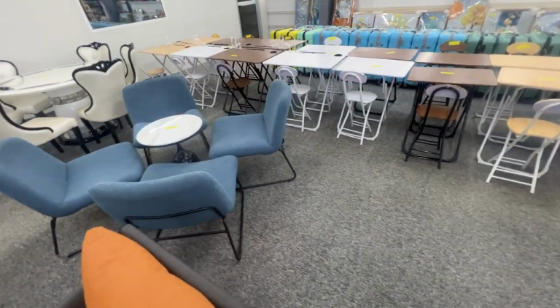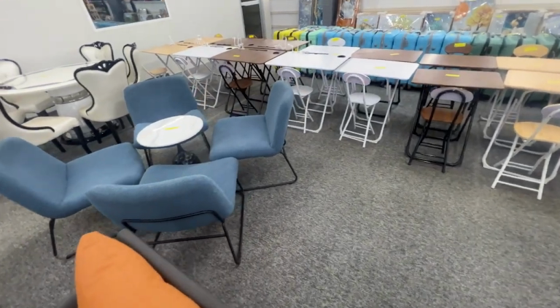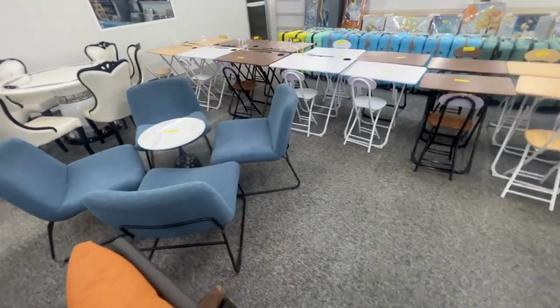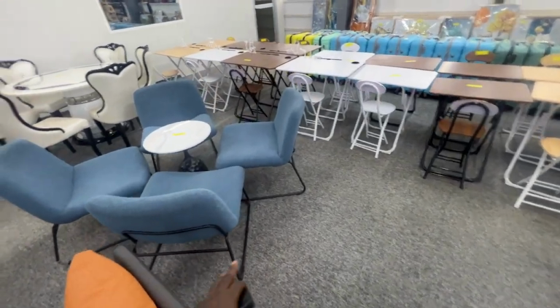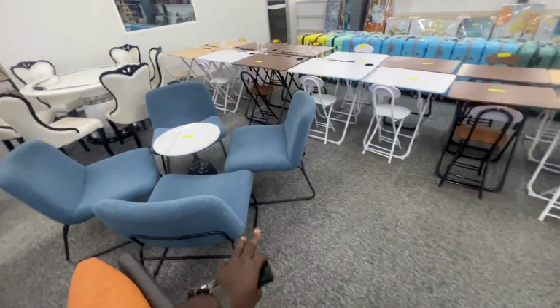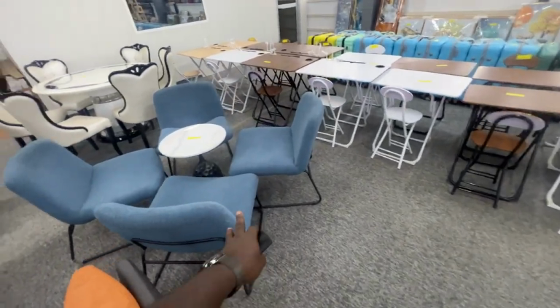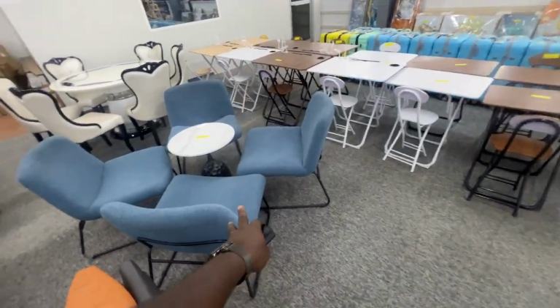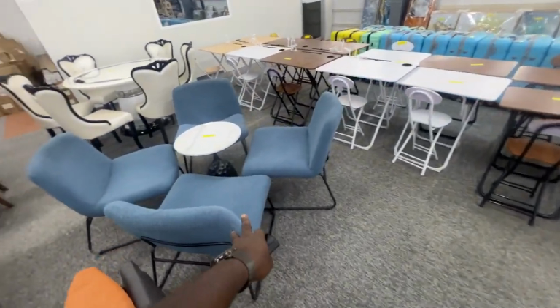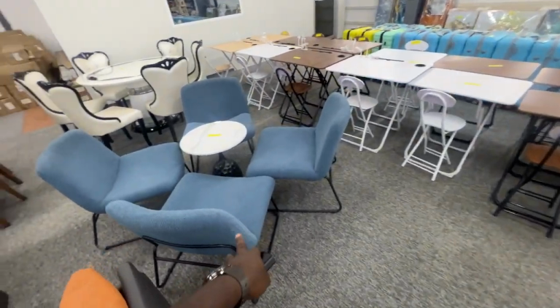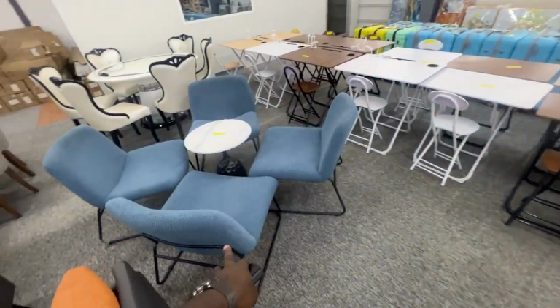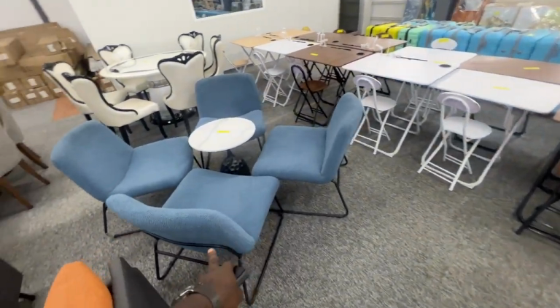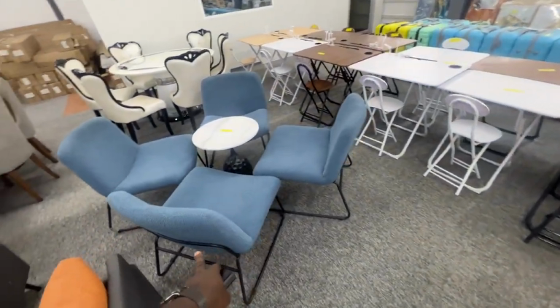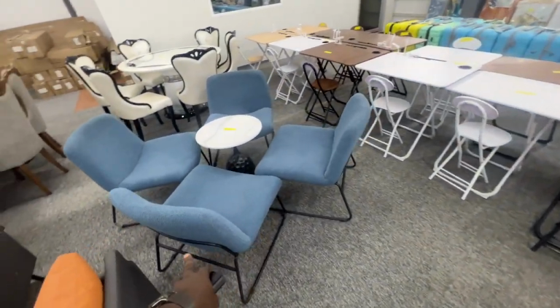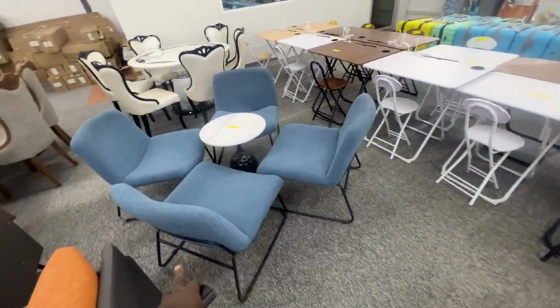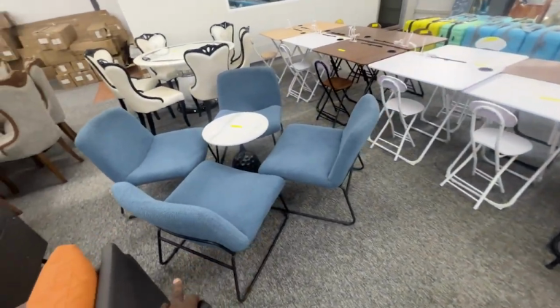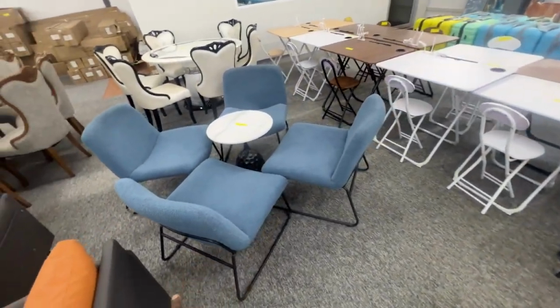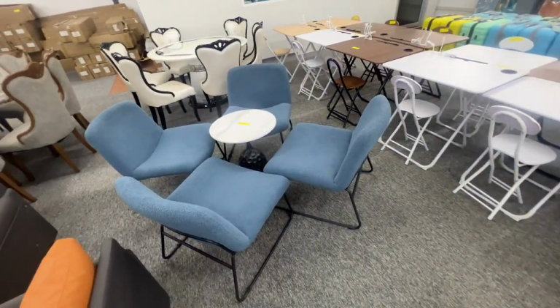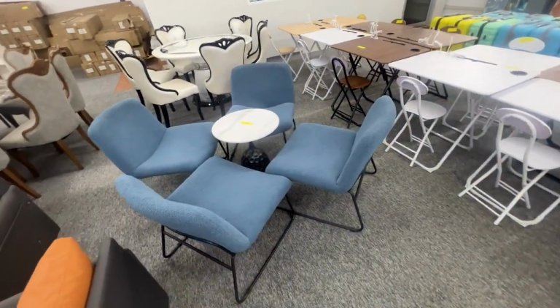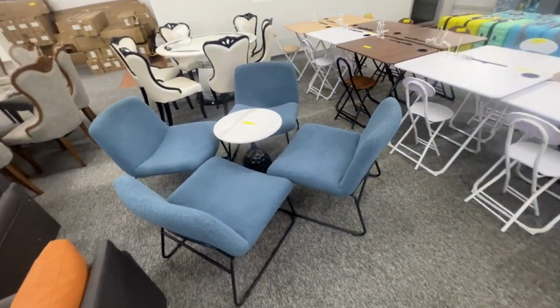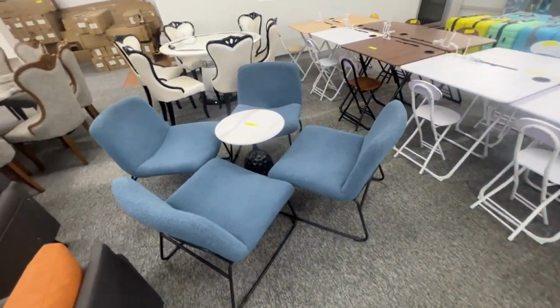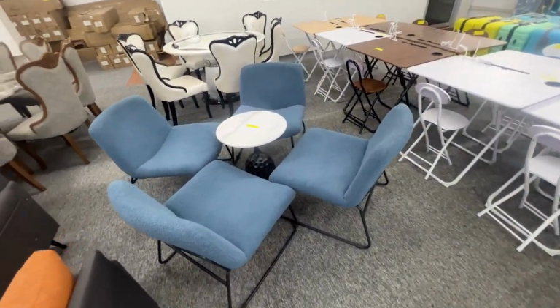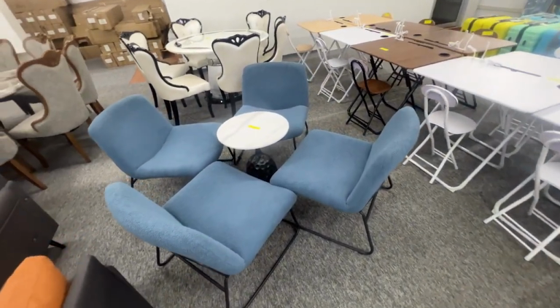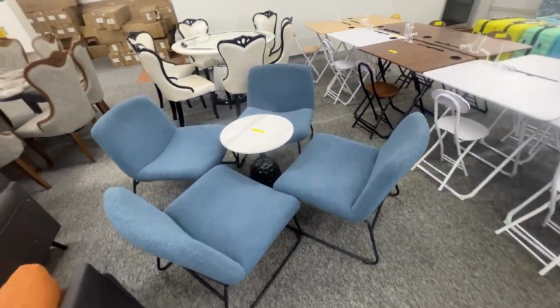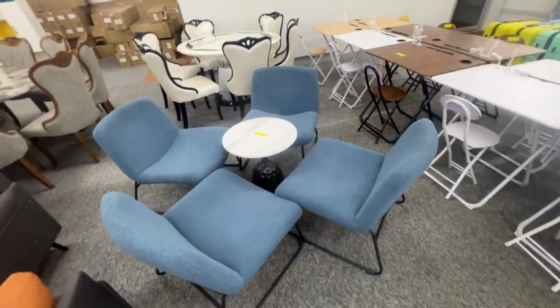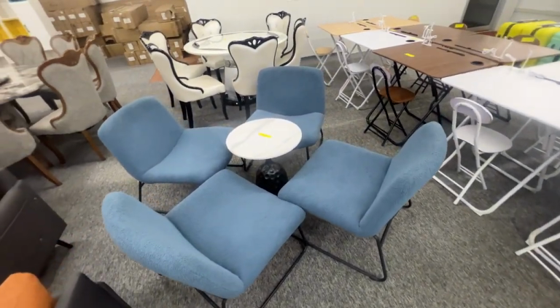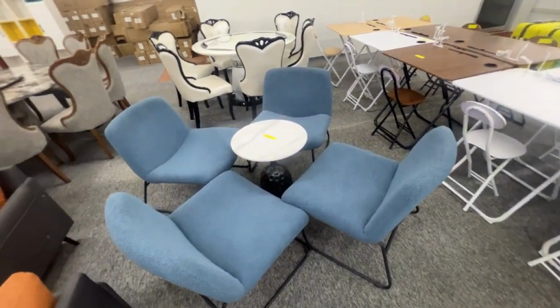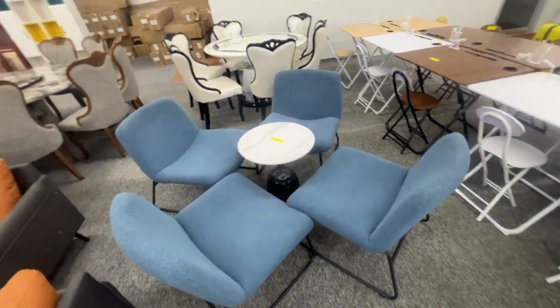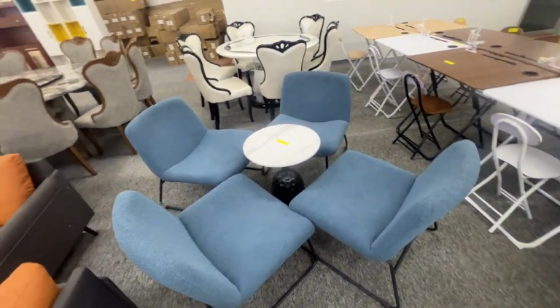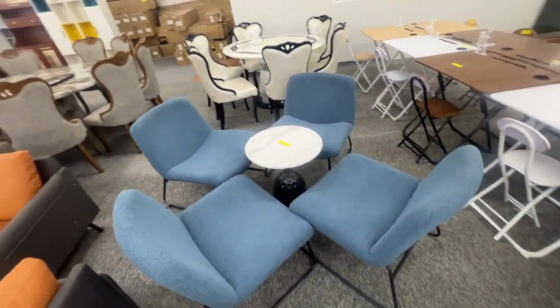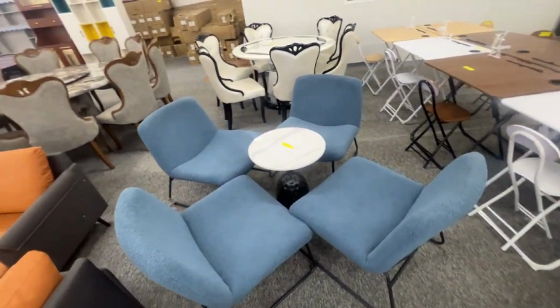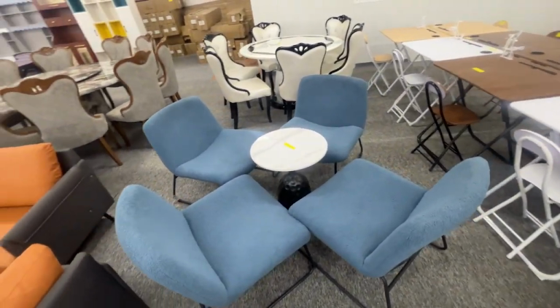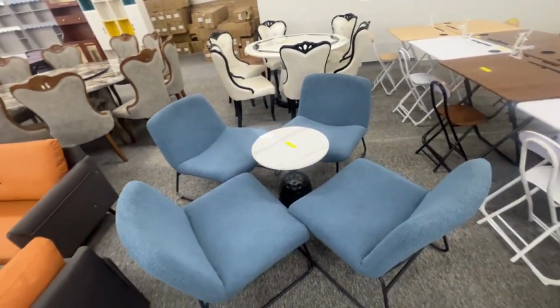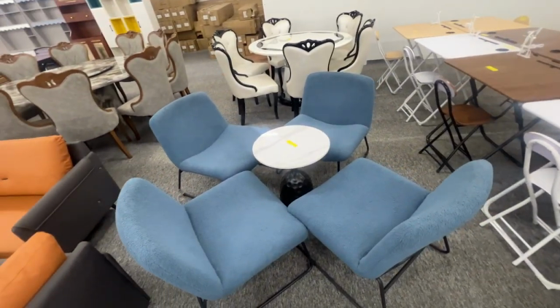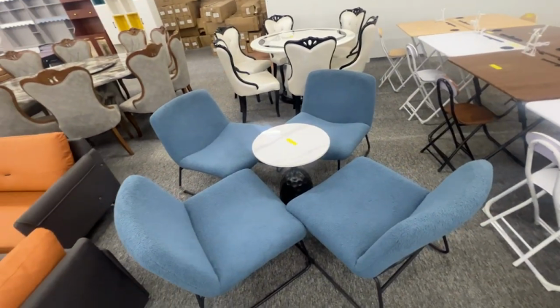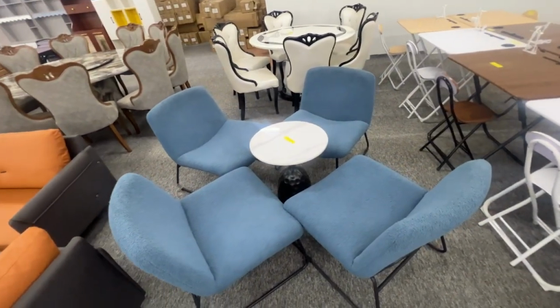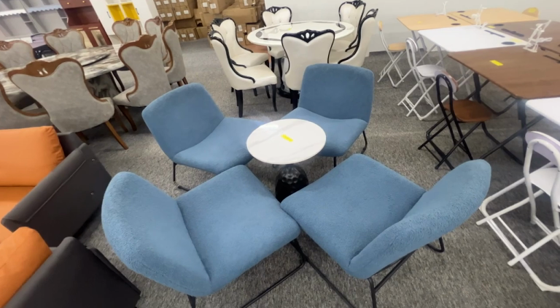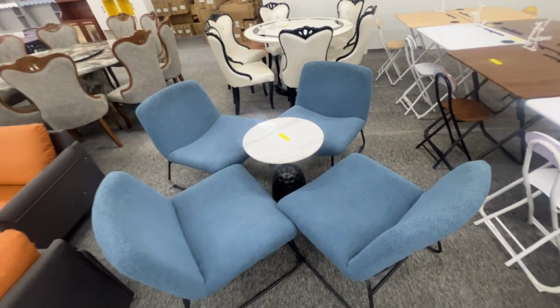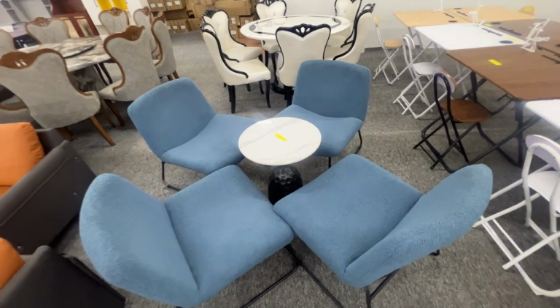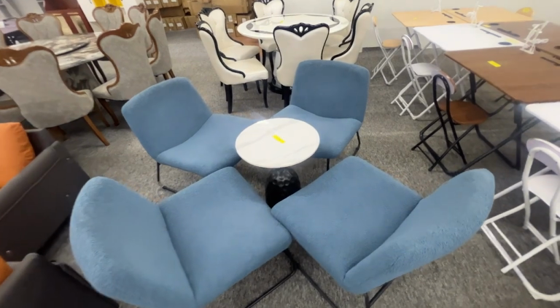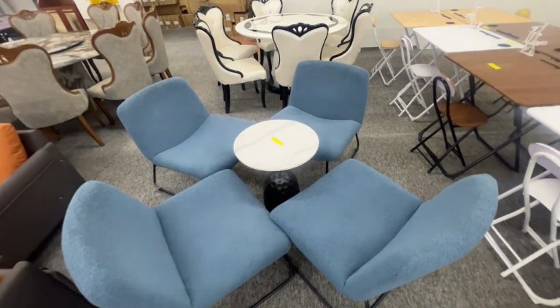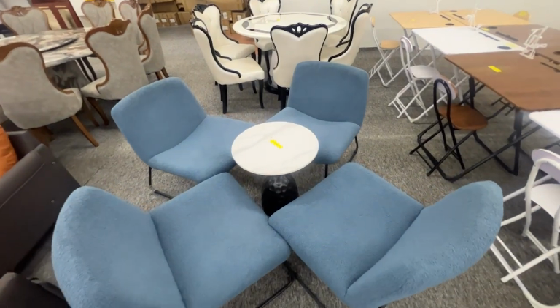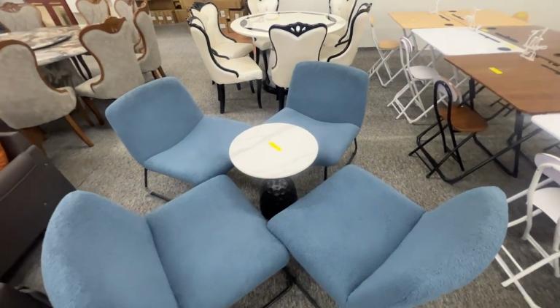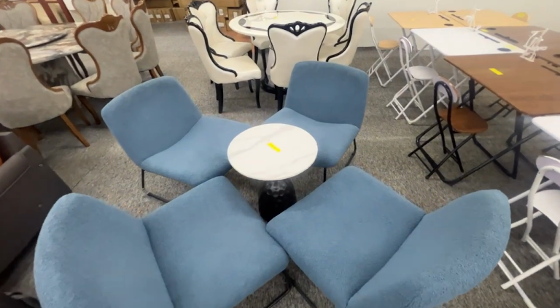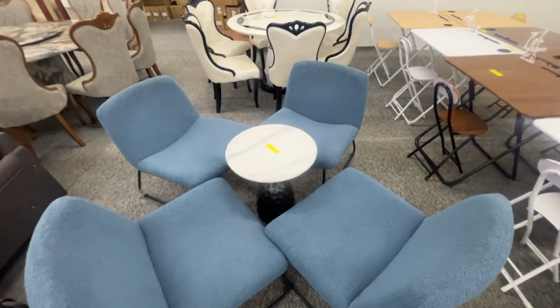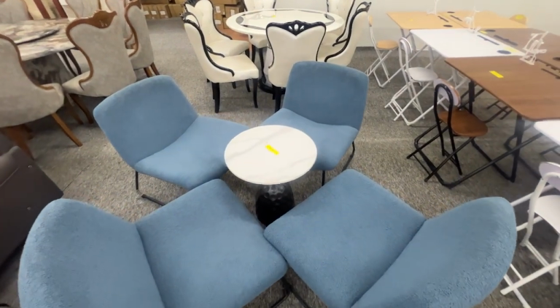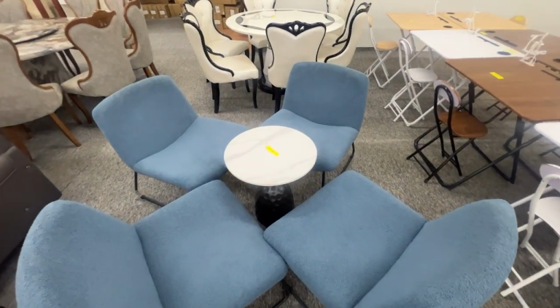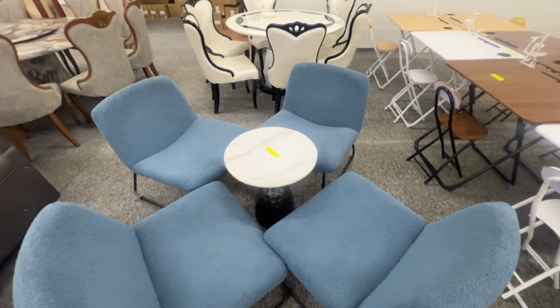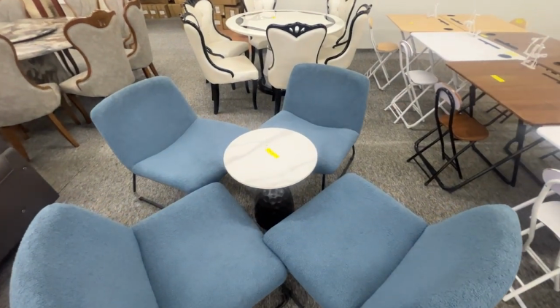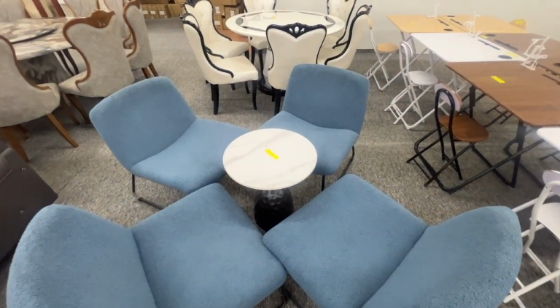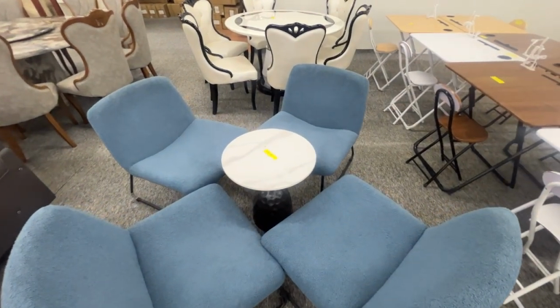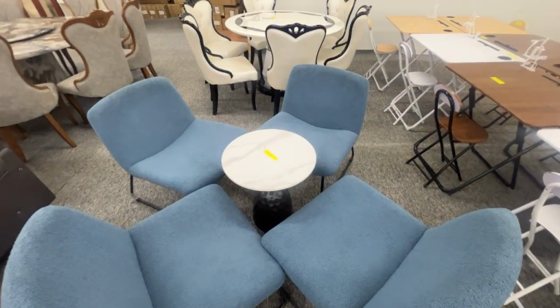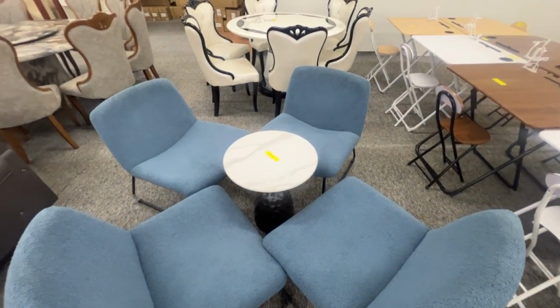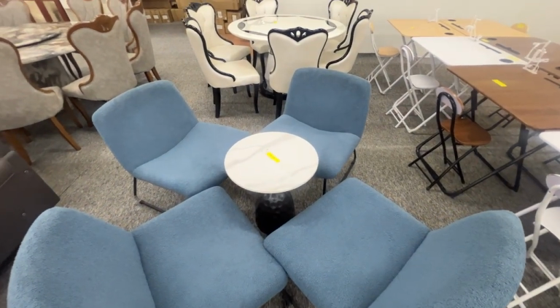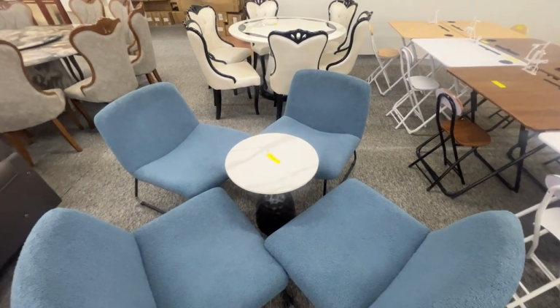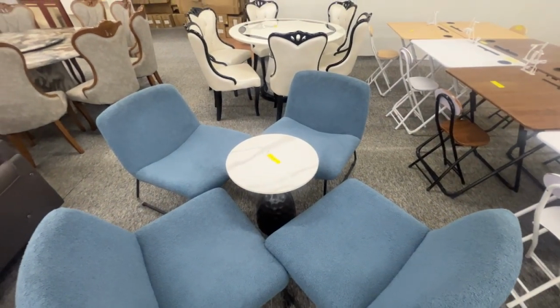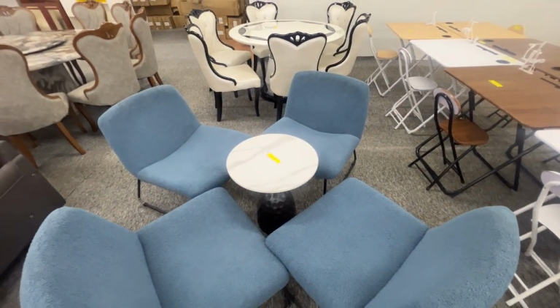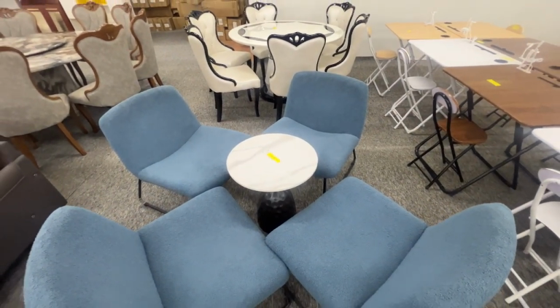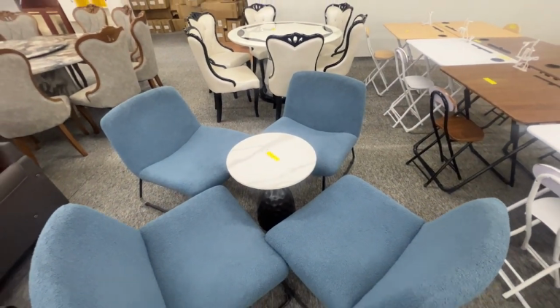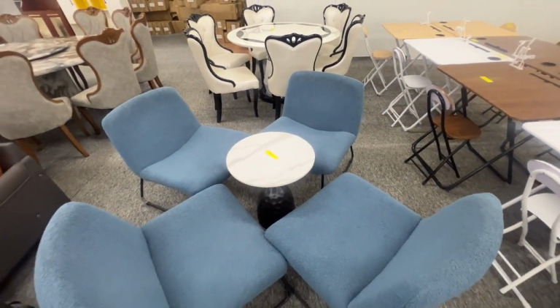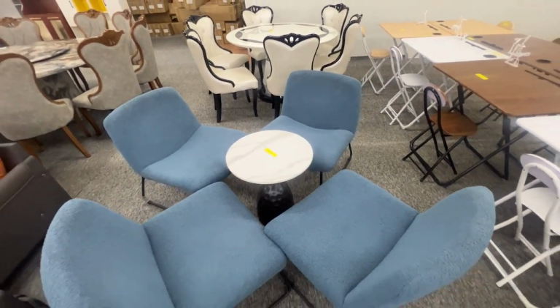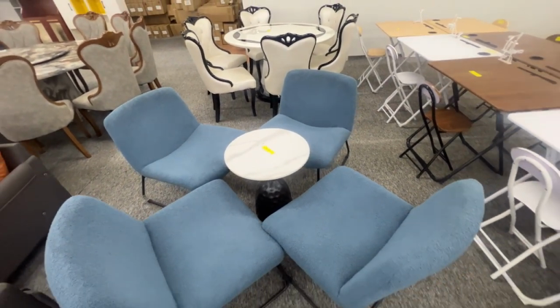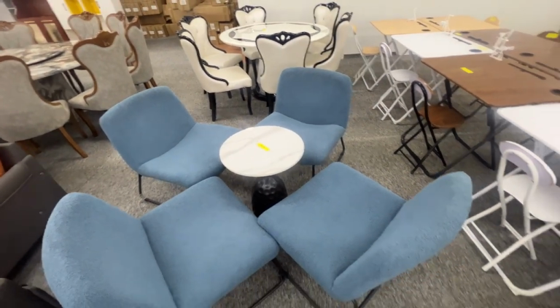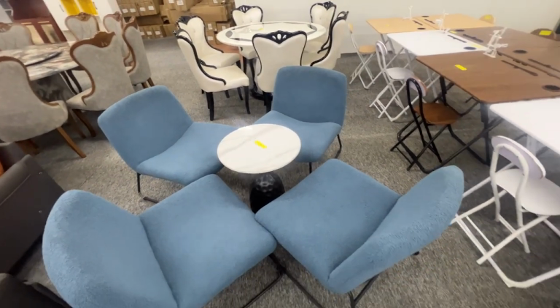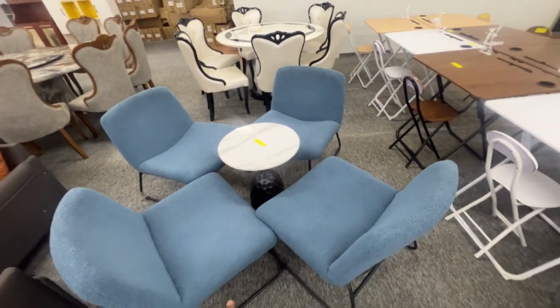This right here is a little — I don't know what this is. I don't know if it's a dining set or I have no idea, but it's $480.